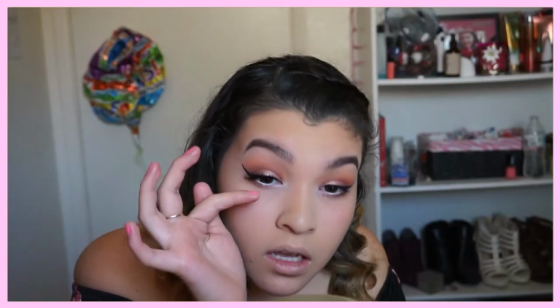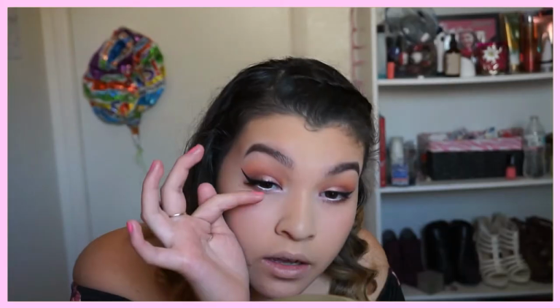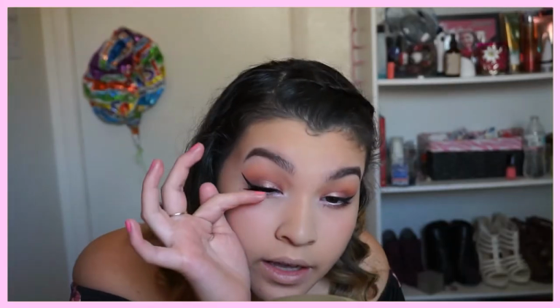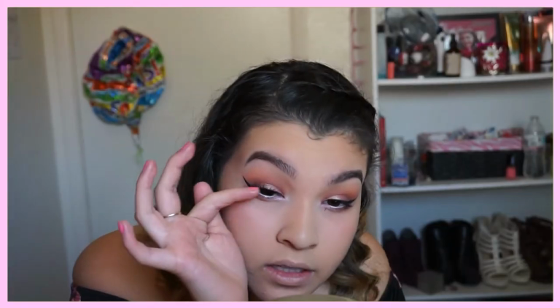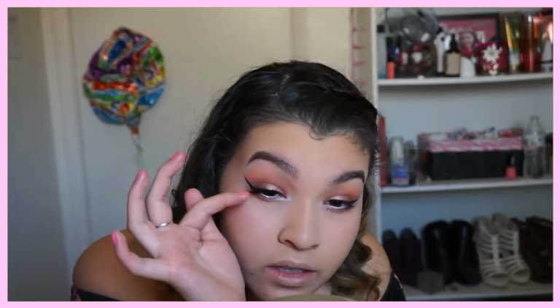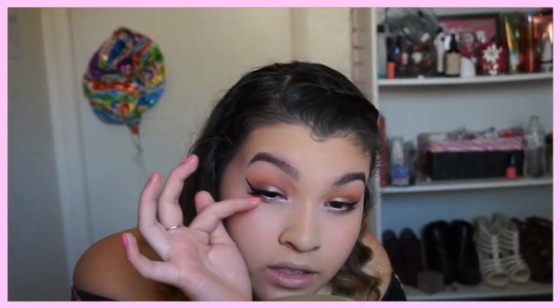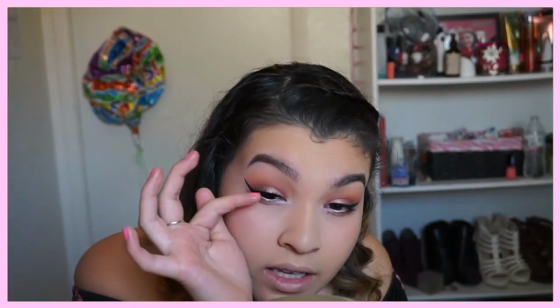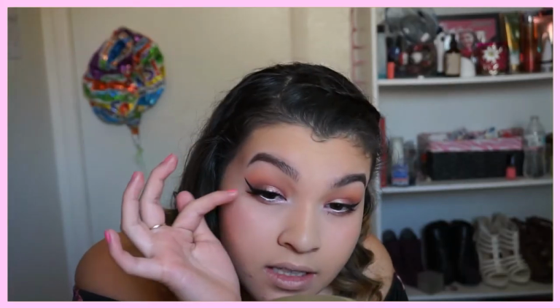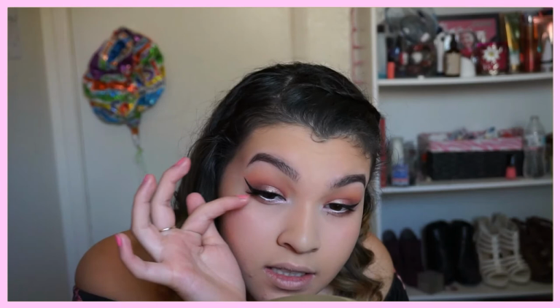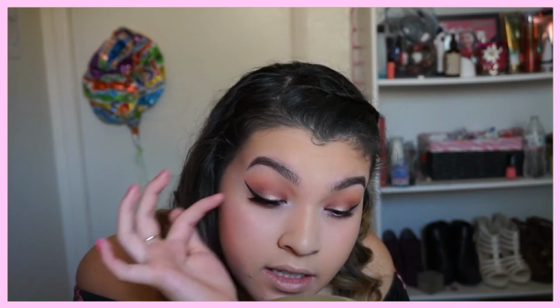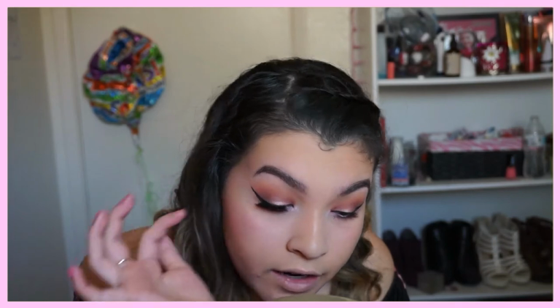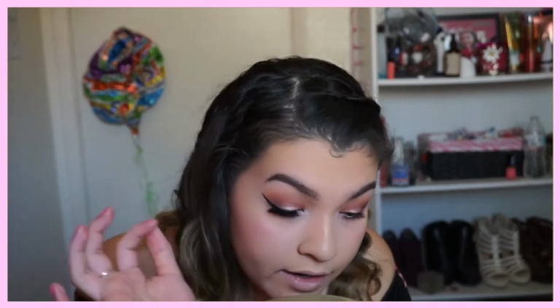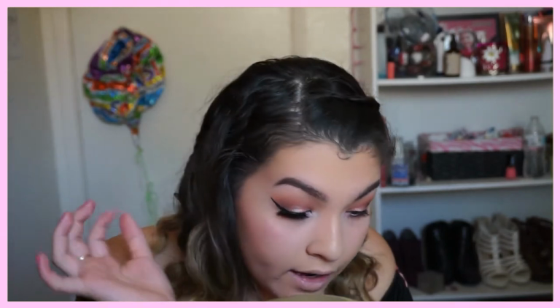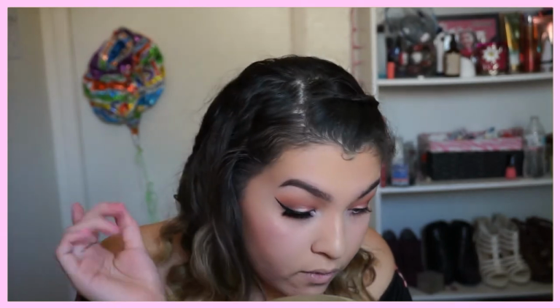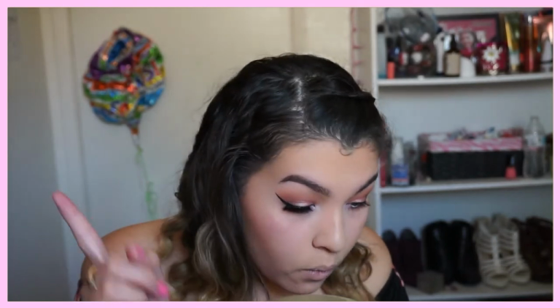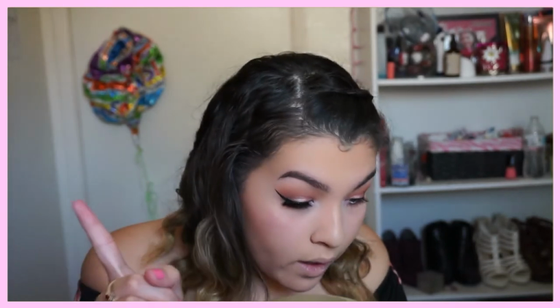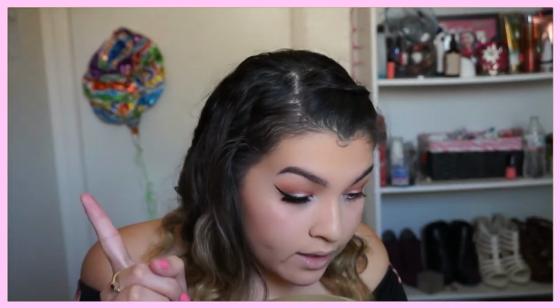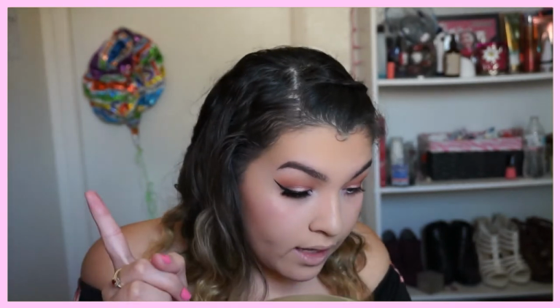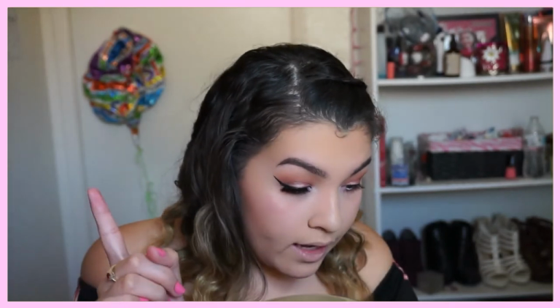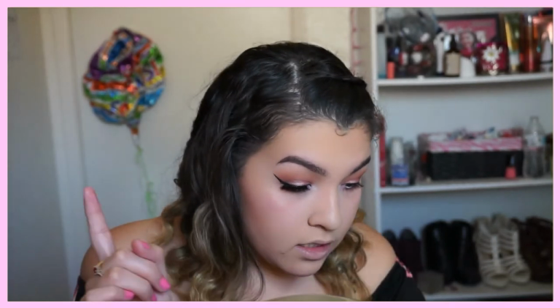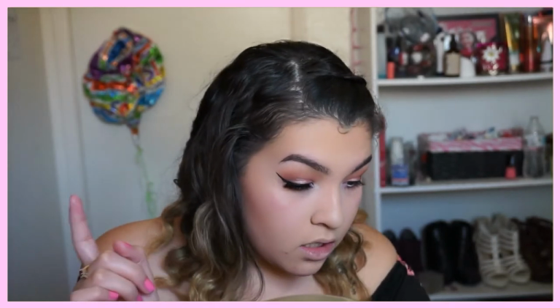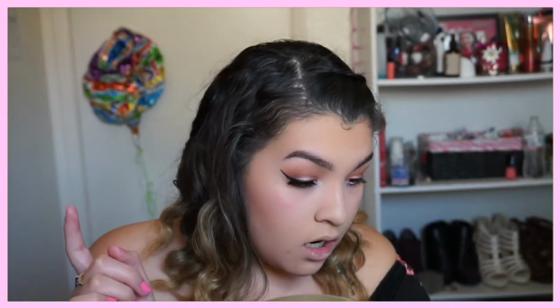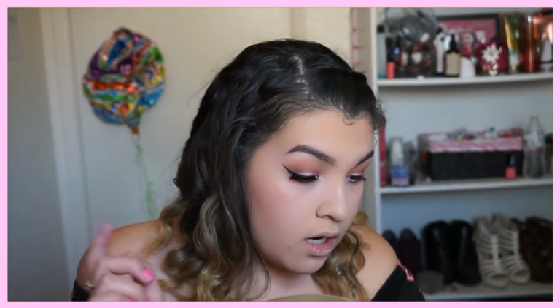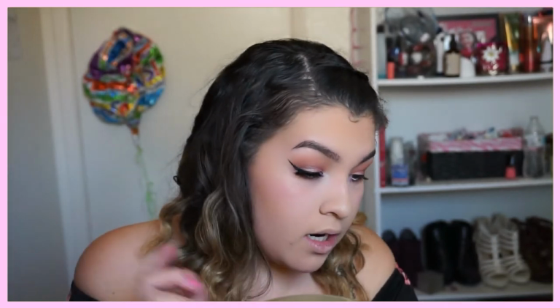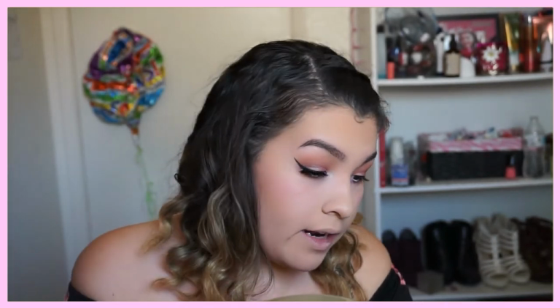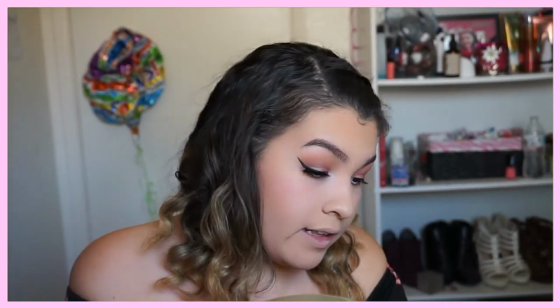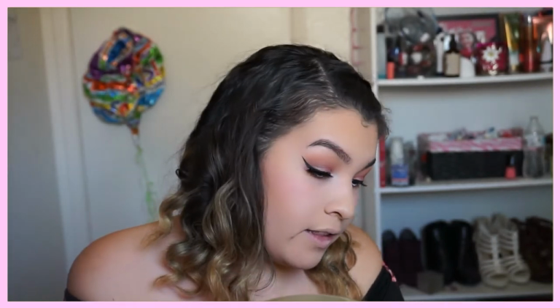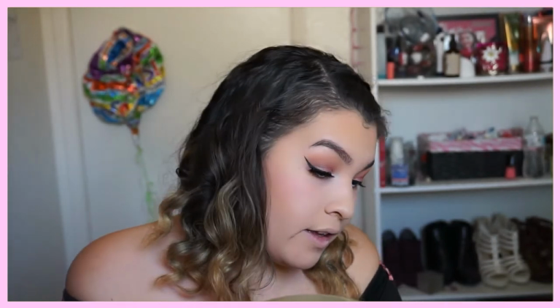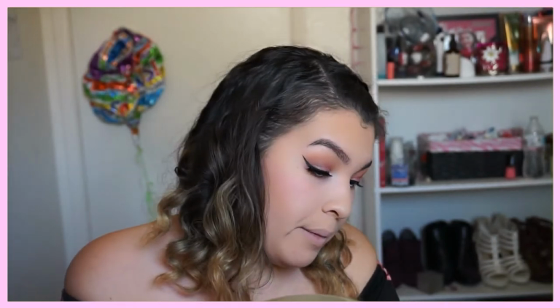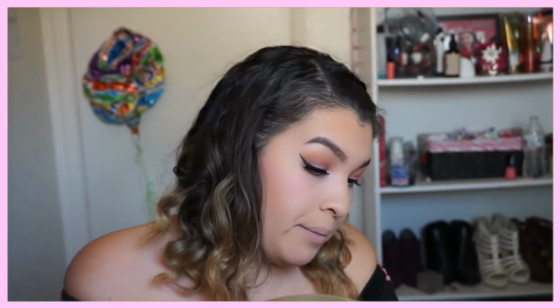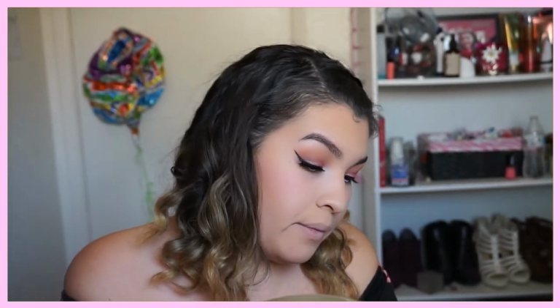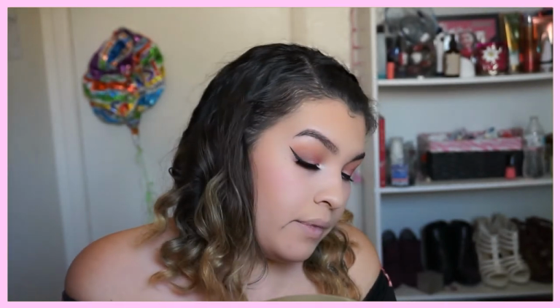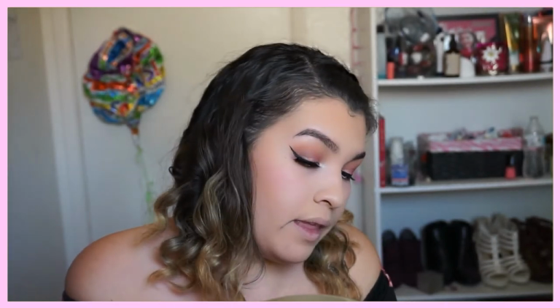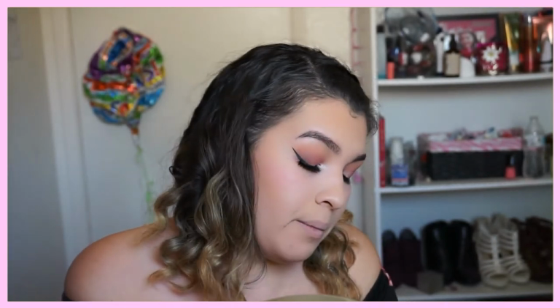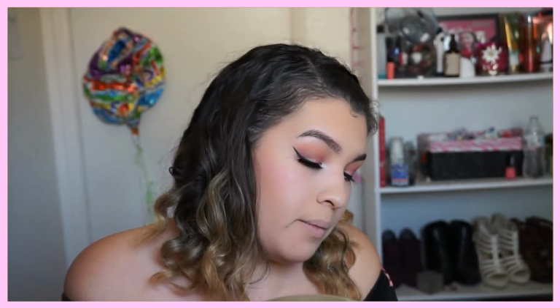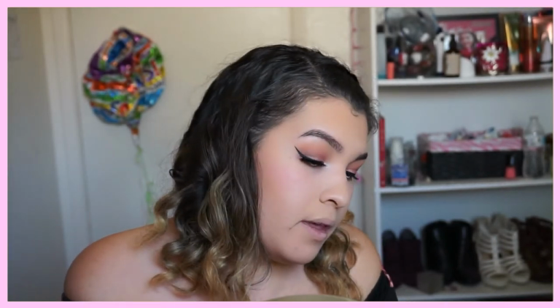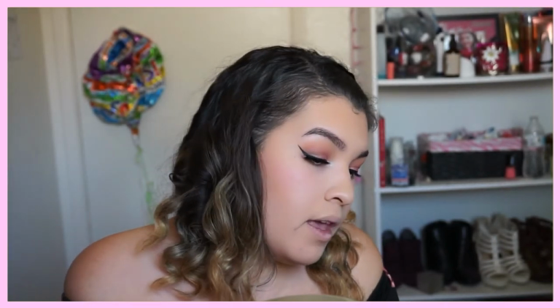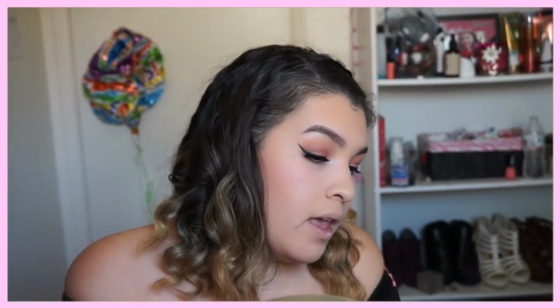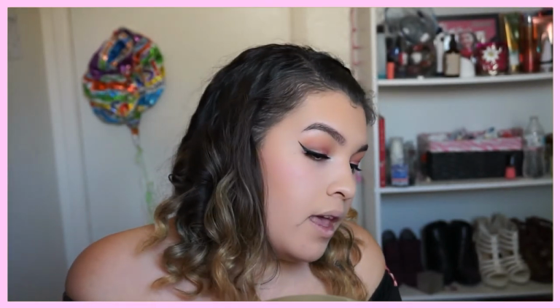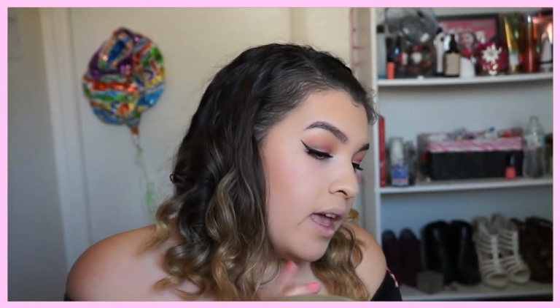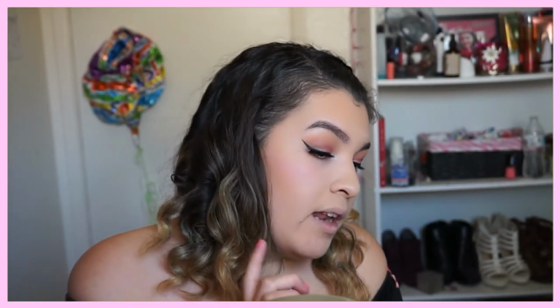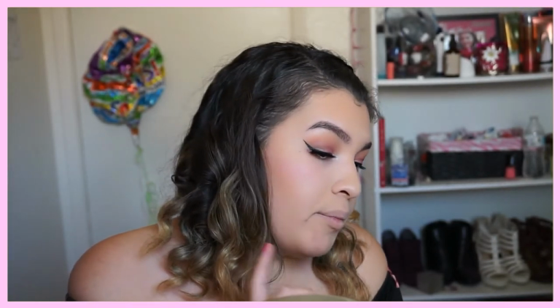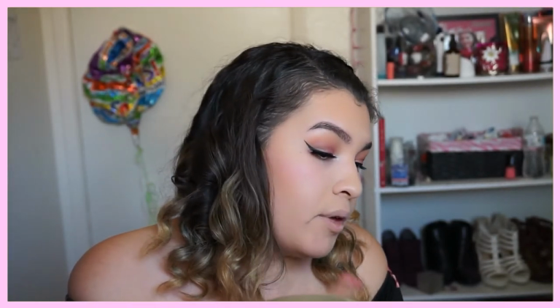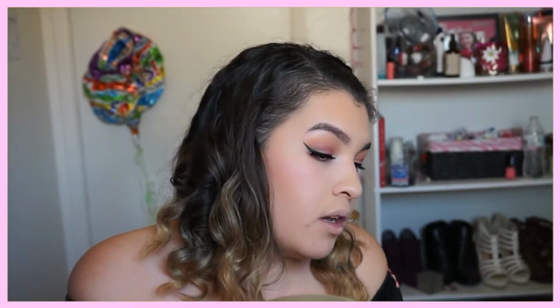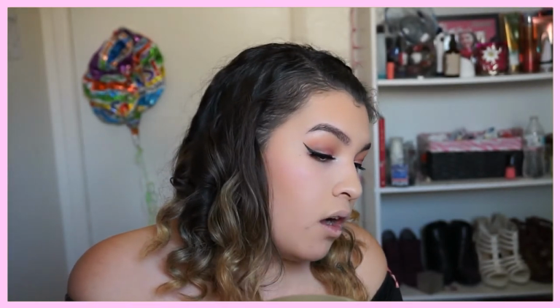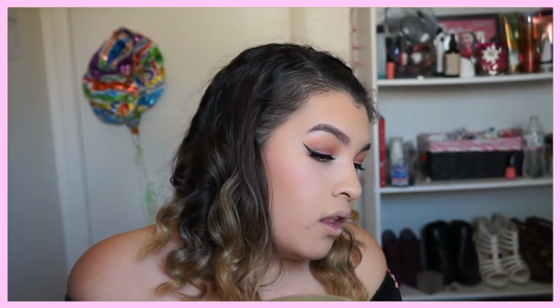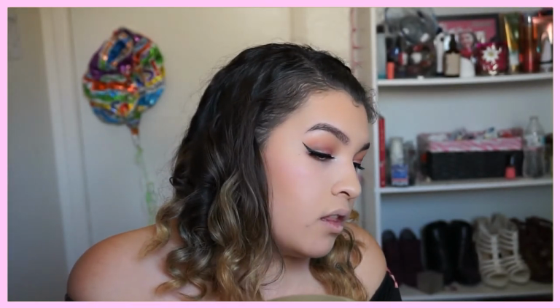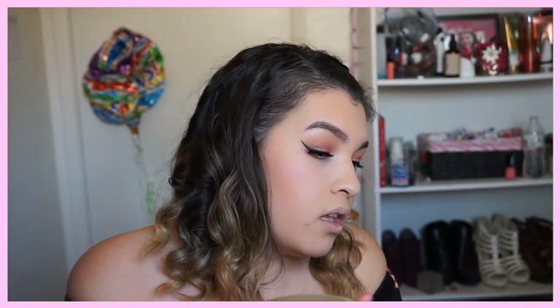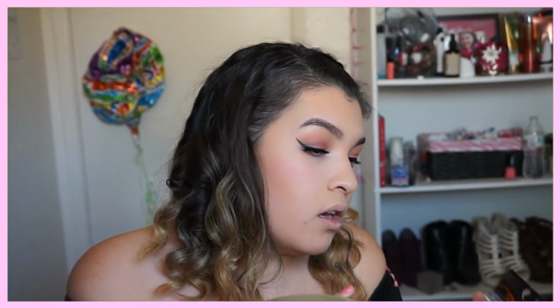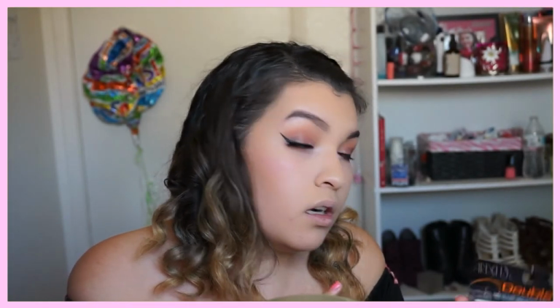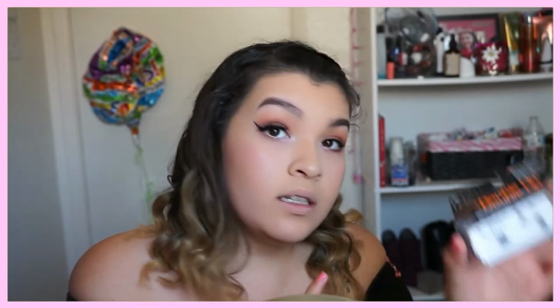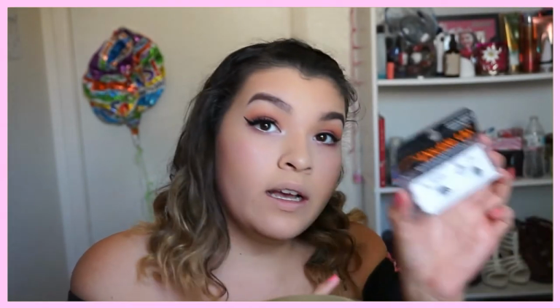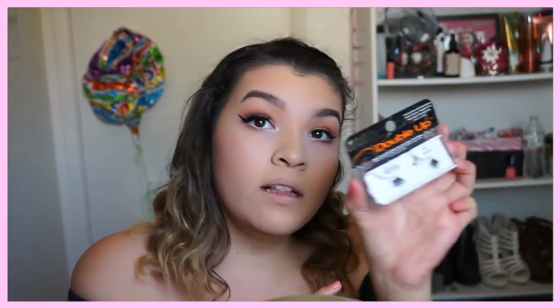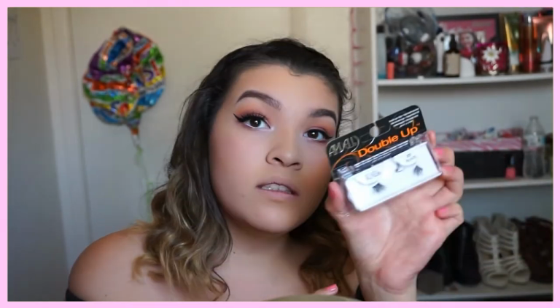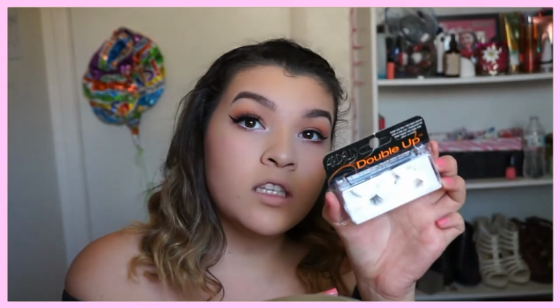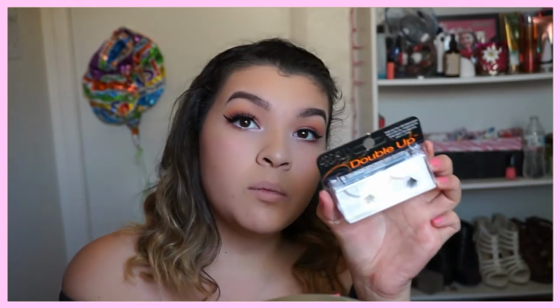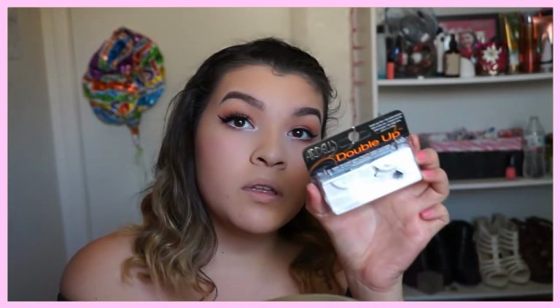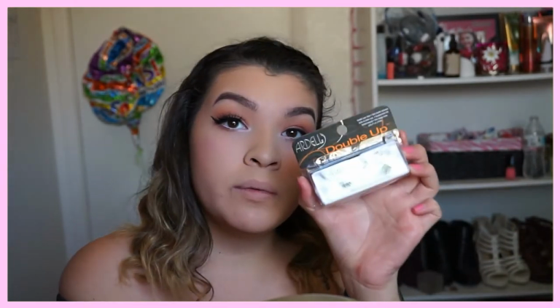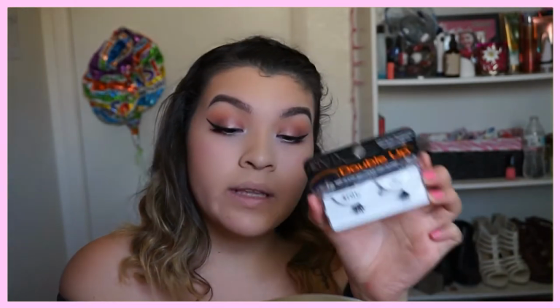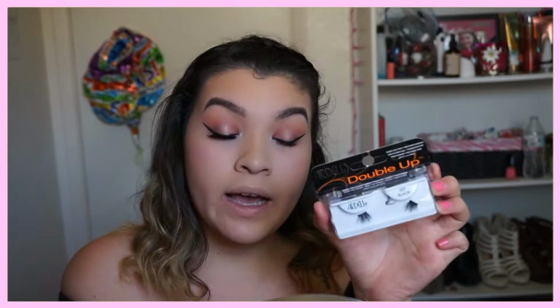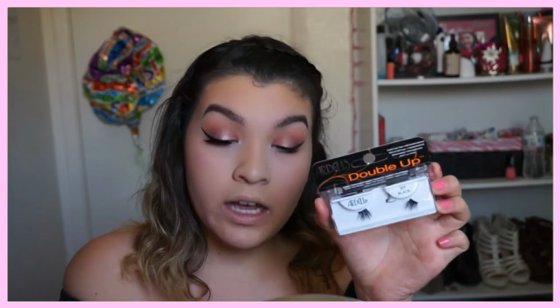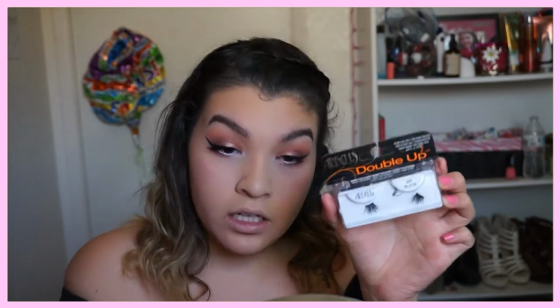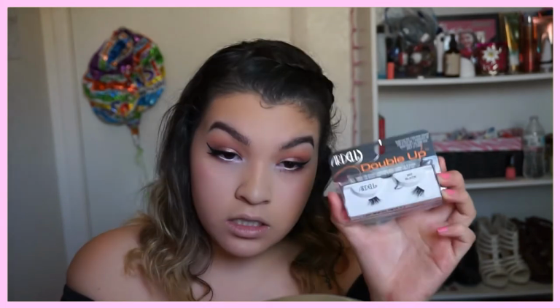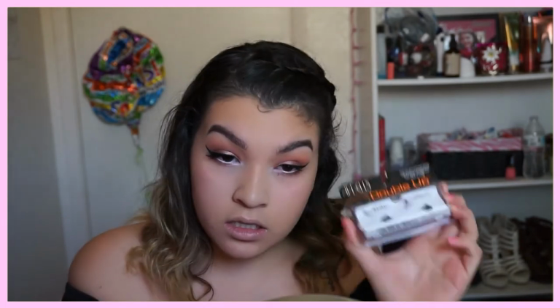And then just for the bottom lash line, I'm just going to basically use the same colors. We'll go with some of this brown. I think I want to go in with one of the reflective shades — this one right here. I'm going to take it just right here. So as you can see, I already have one lash on, and then I'm putting on the Ardell Double Up Lash.